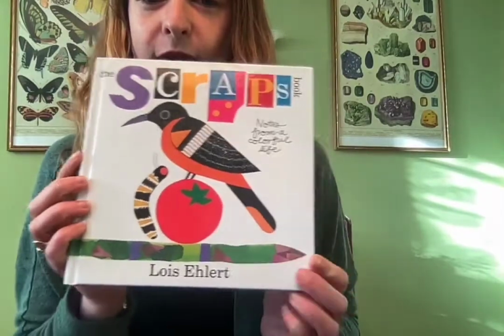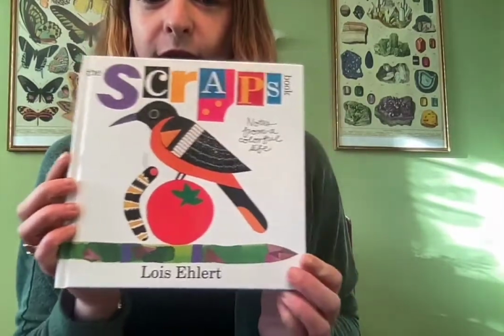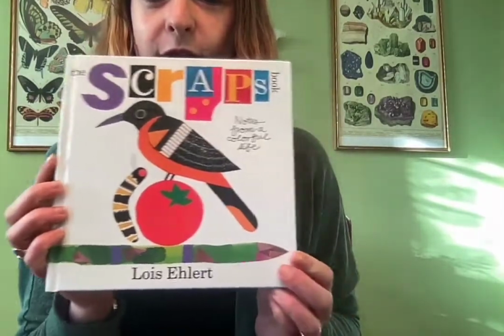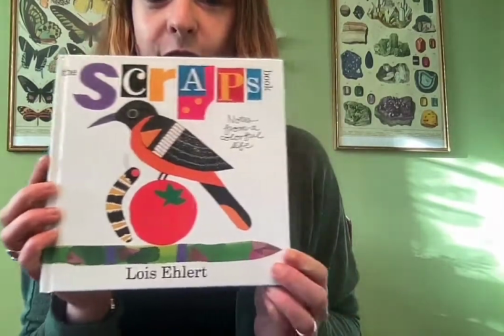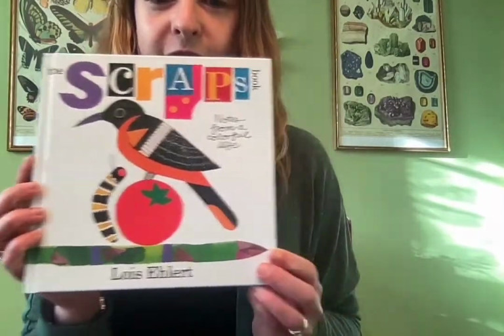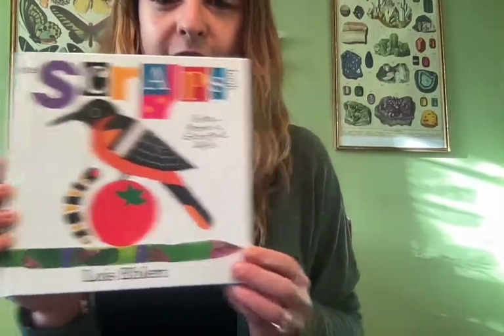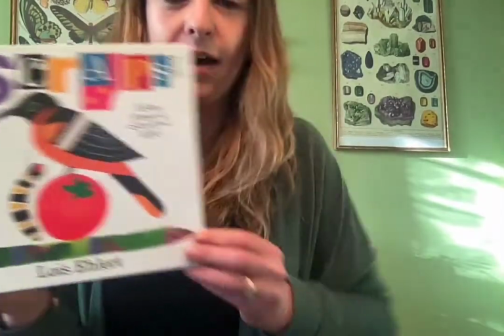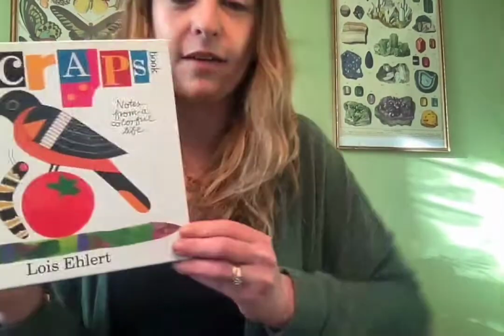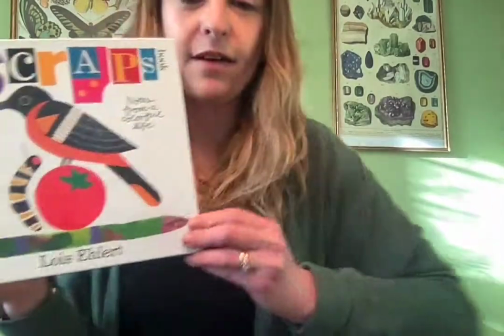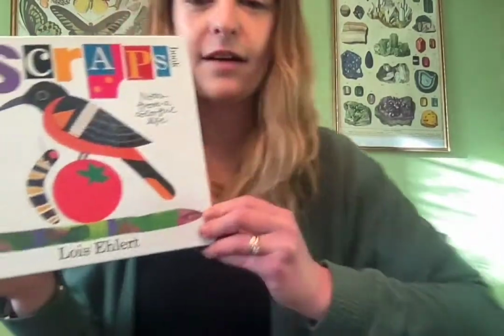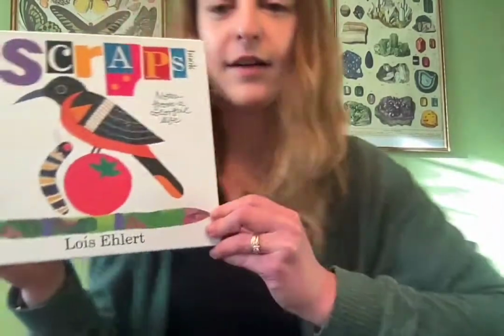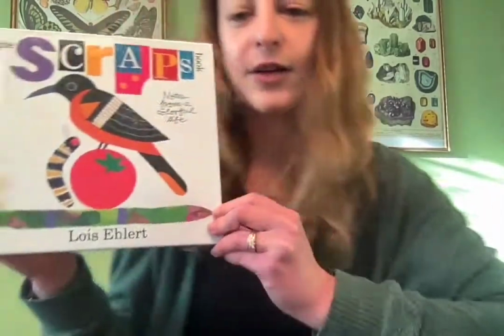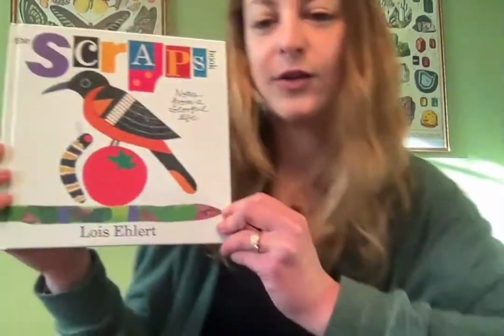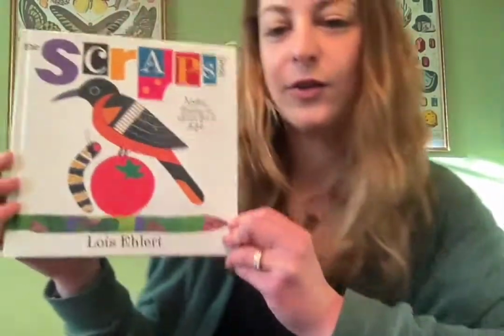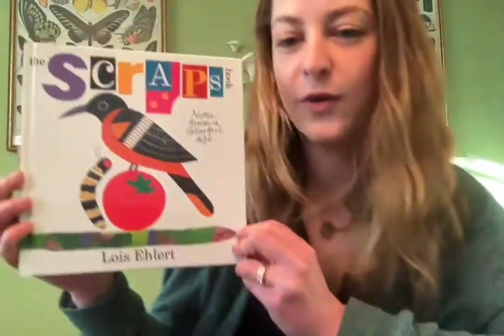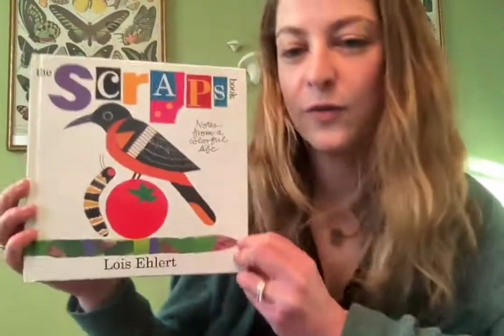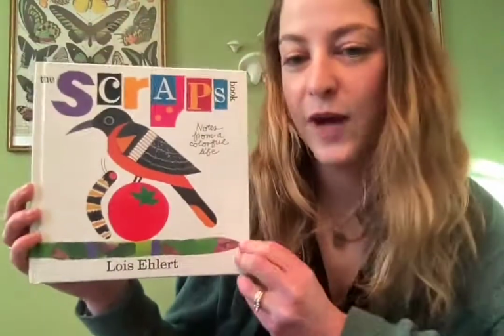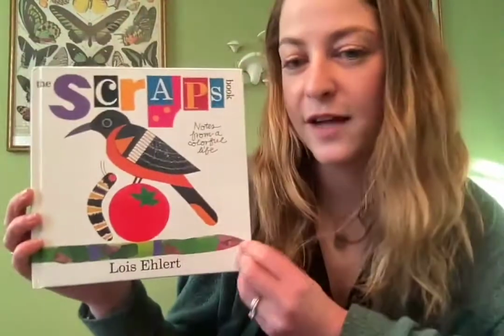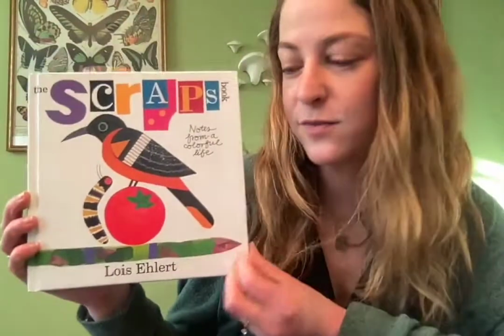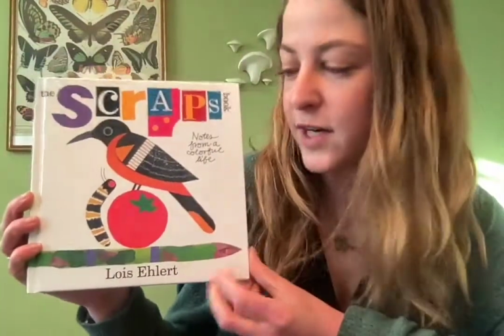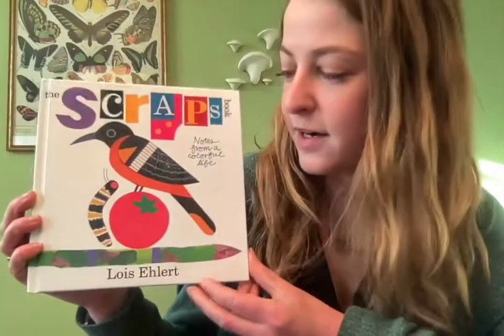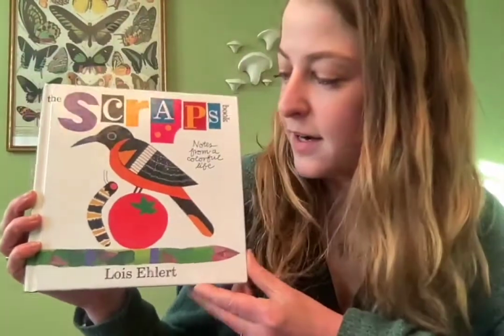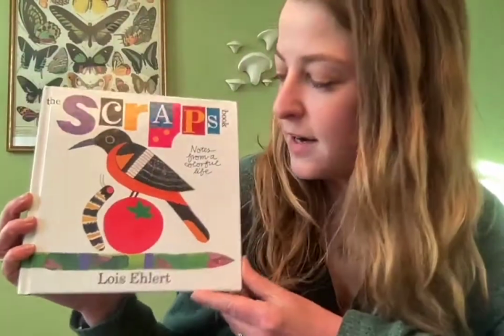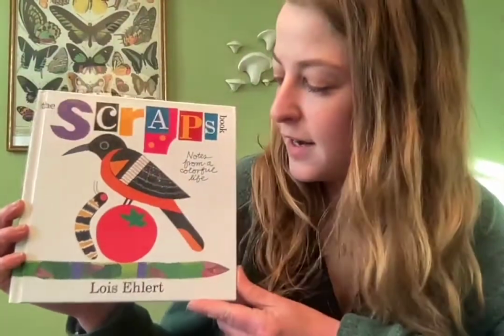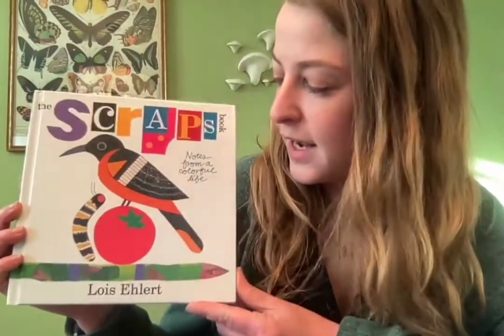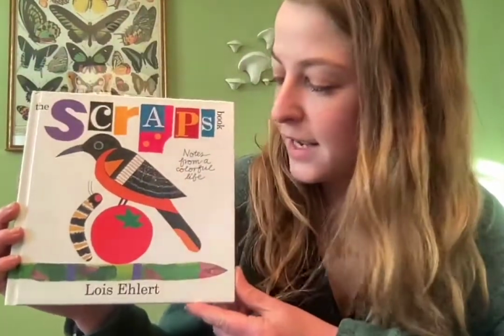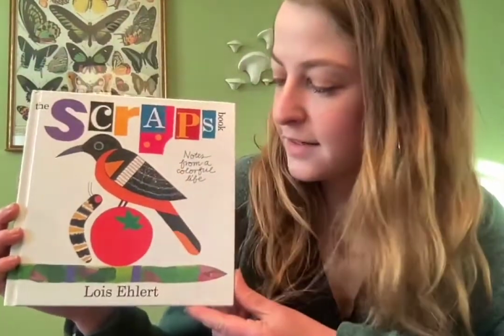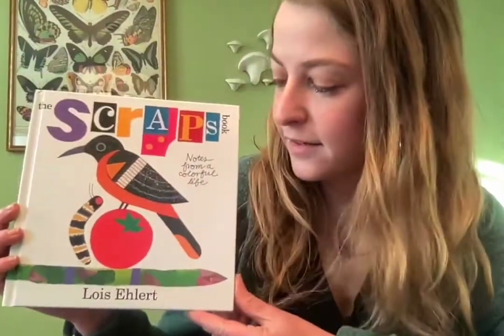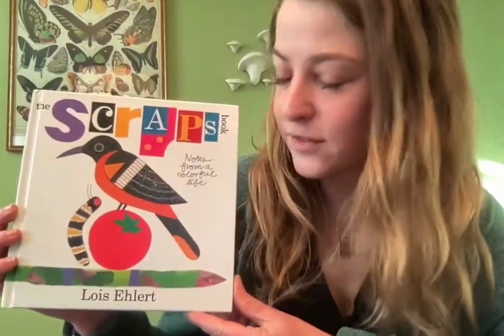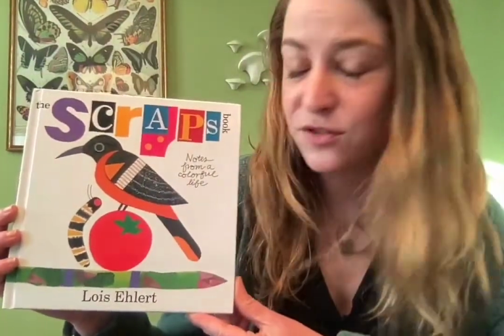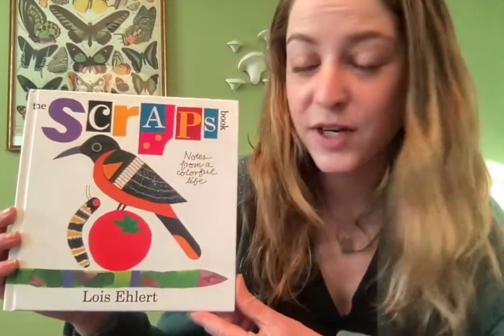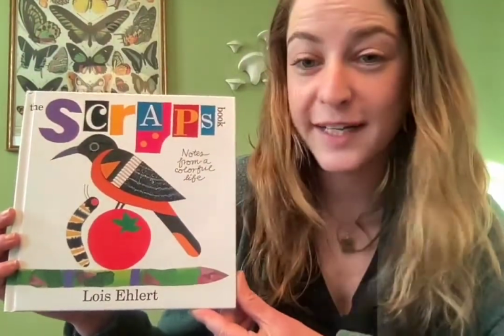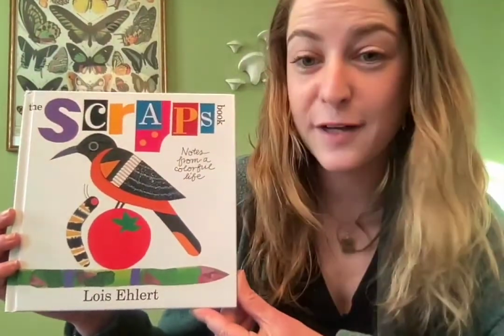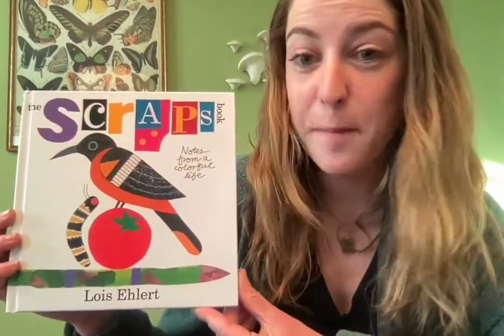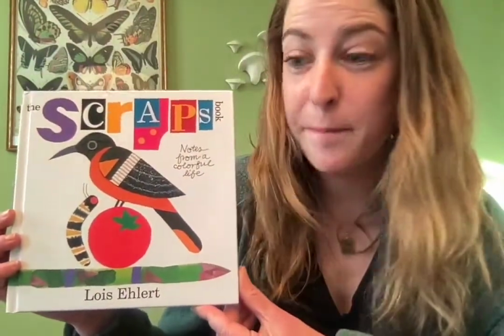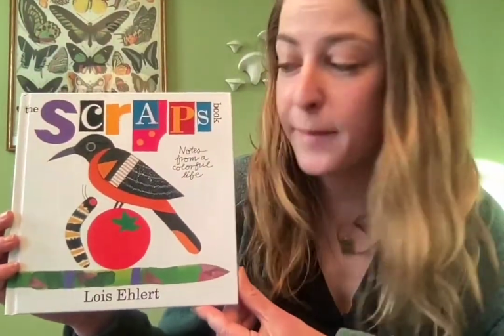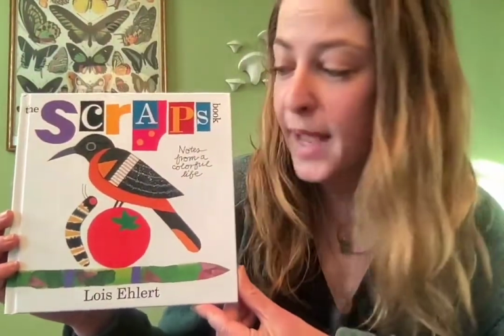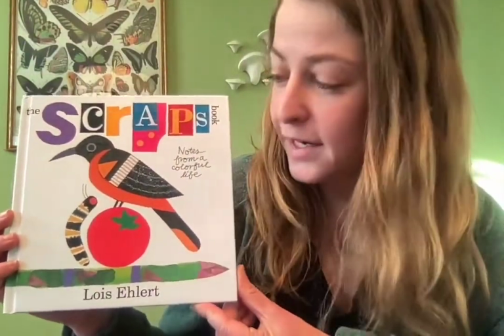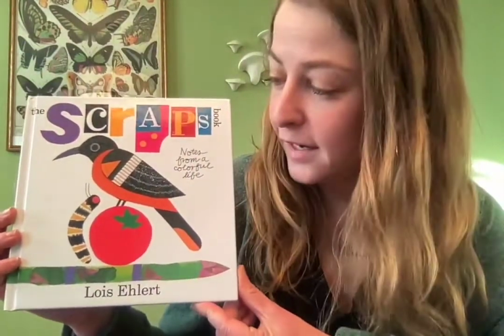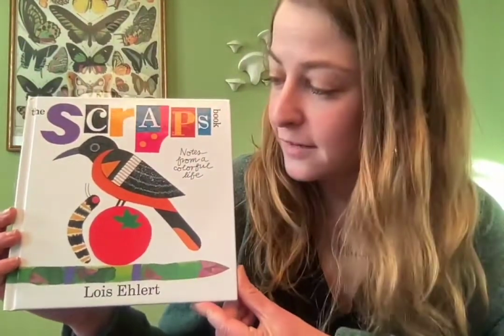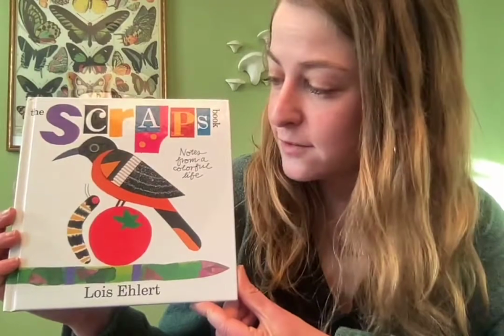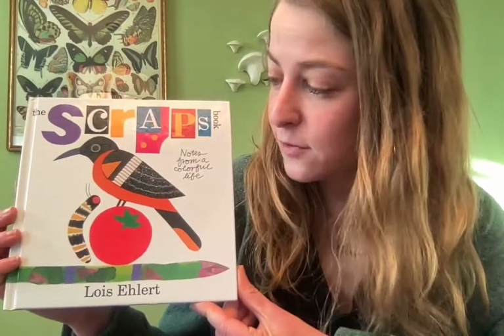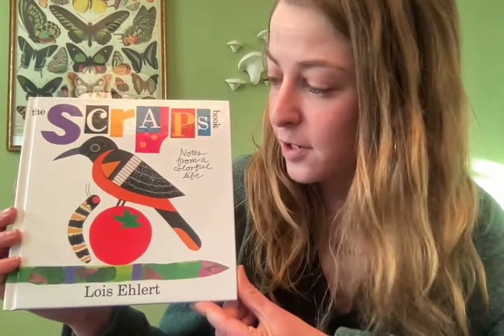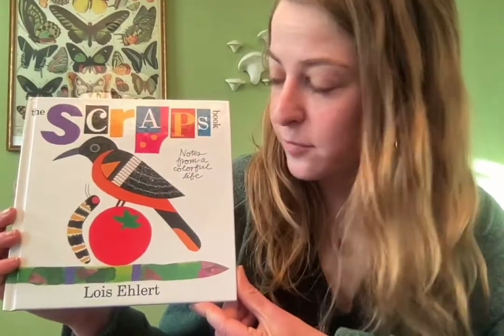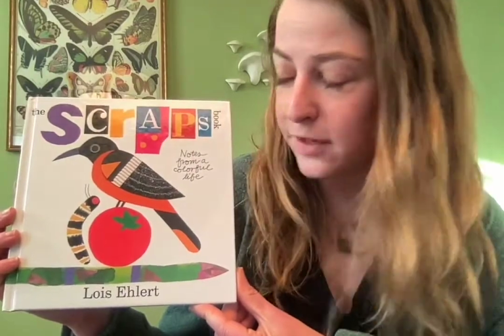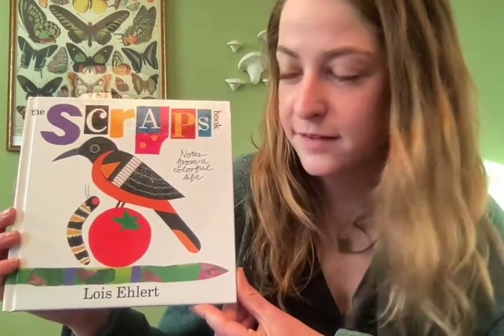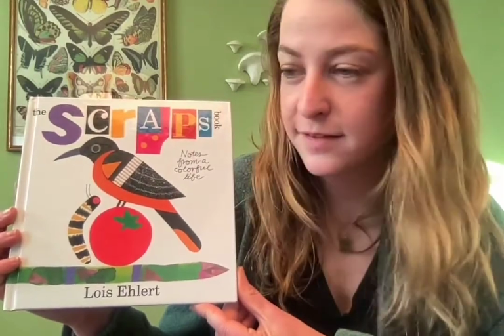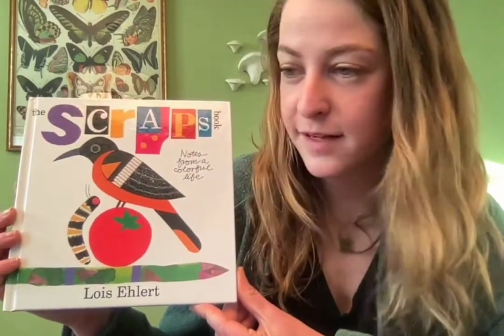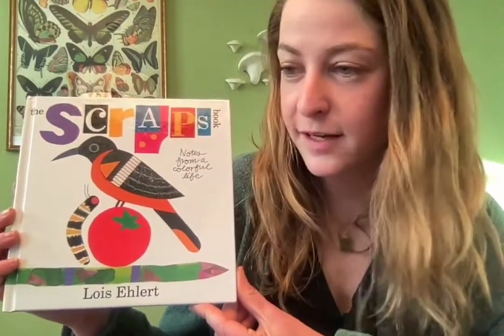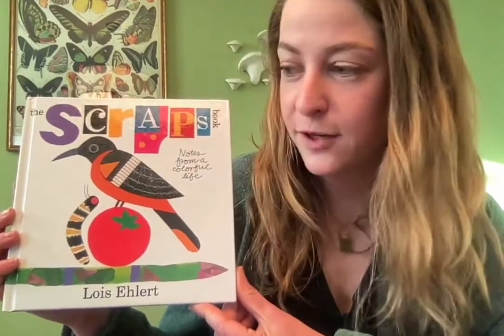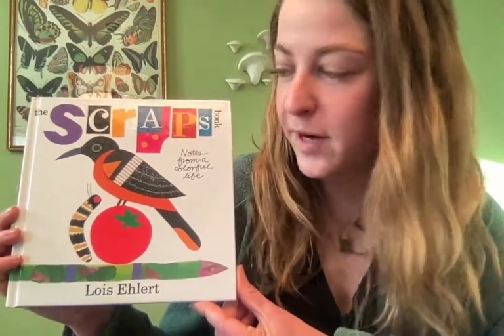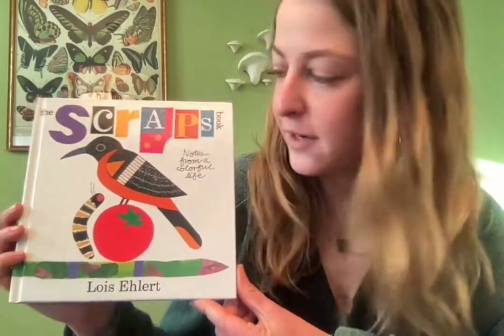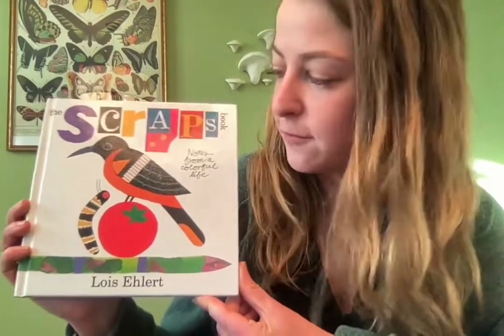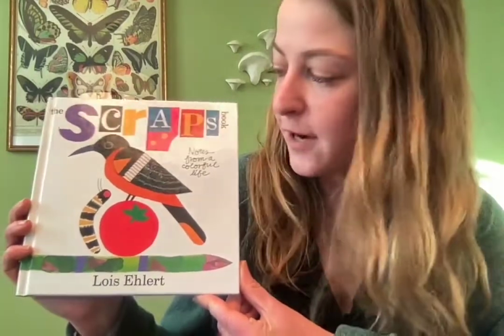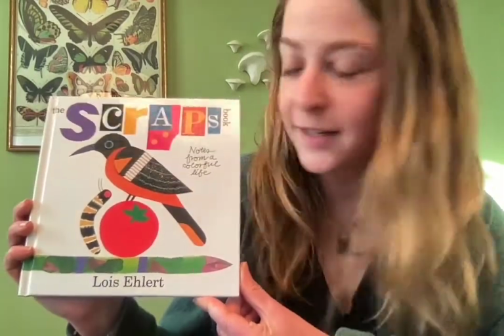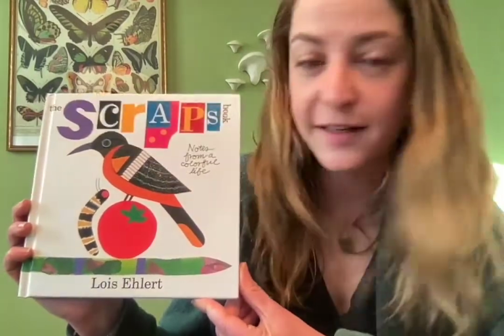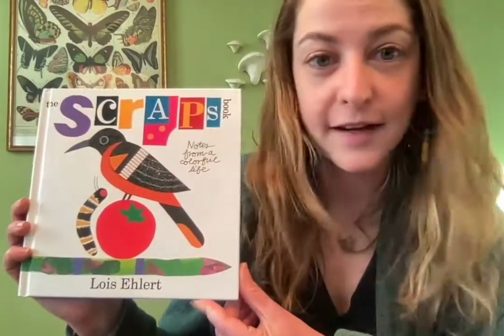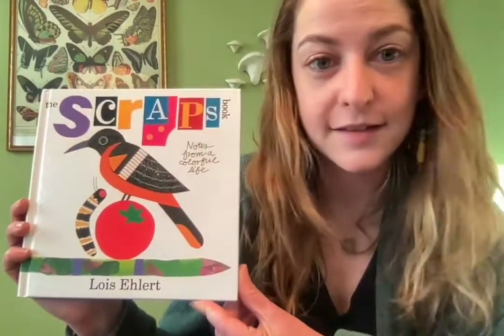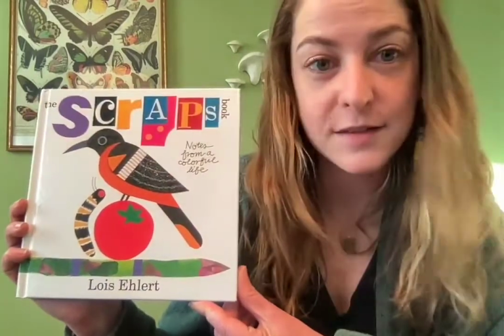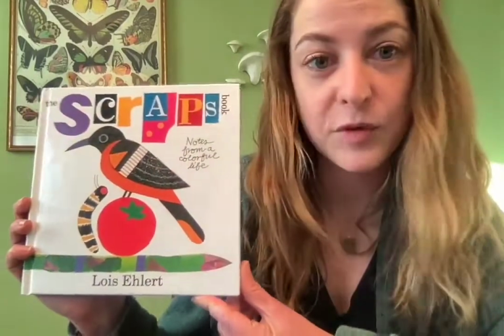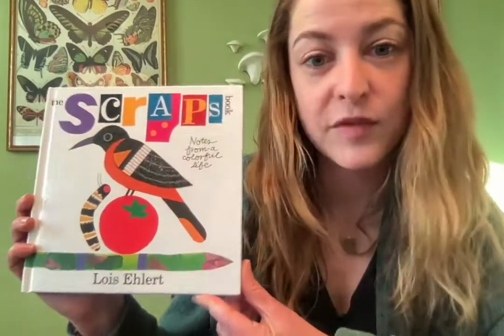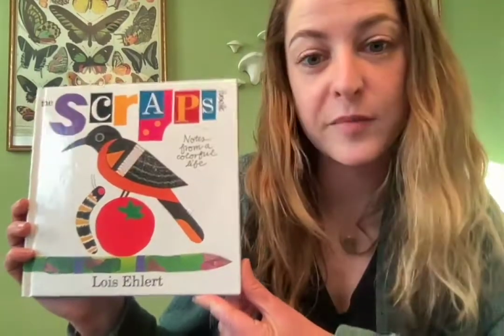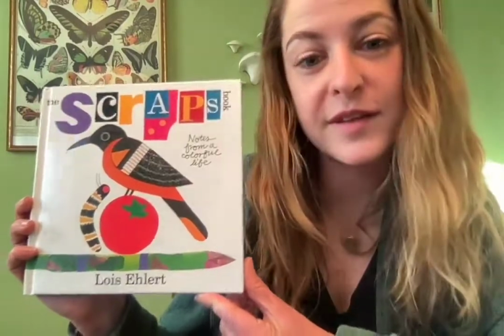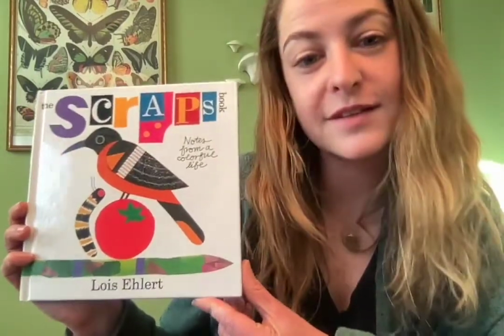I hope you enjoyed this book and learned a little bit more about the artist Lois Ehlert, who has written and illustrated many storybooks. You might have recognized some of them in this book today — I hope you had fun and I'll see you later!